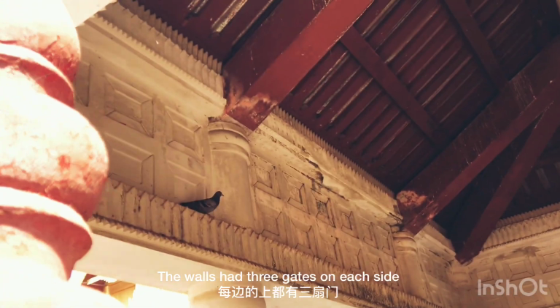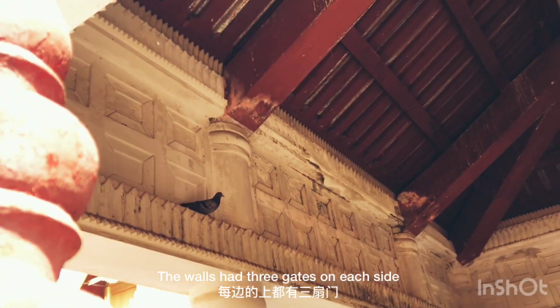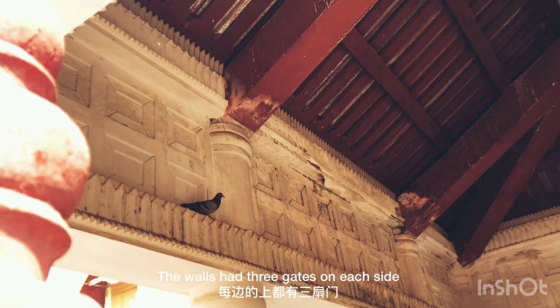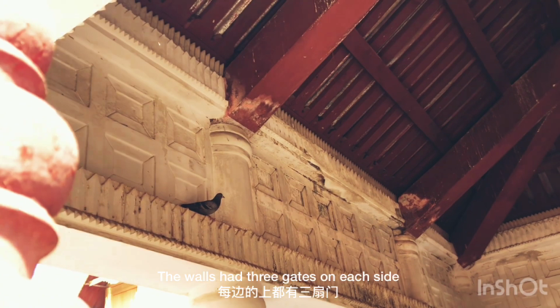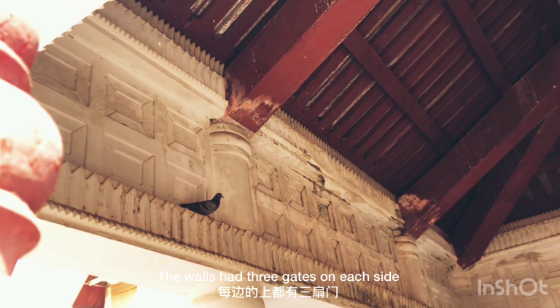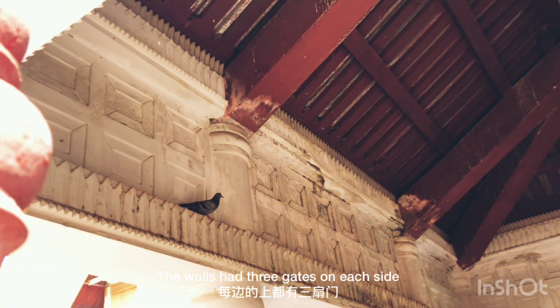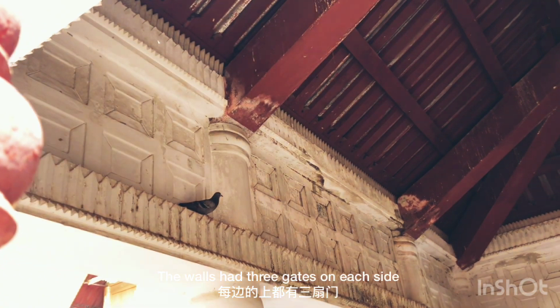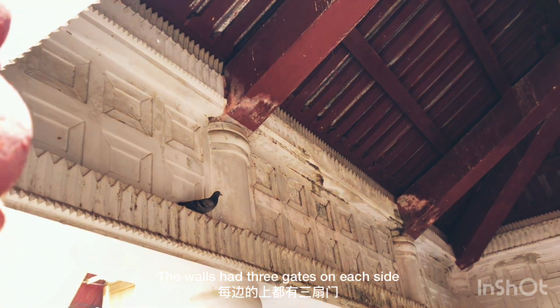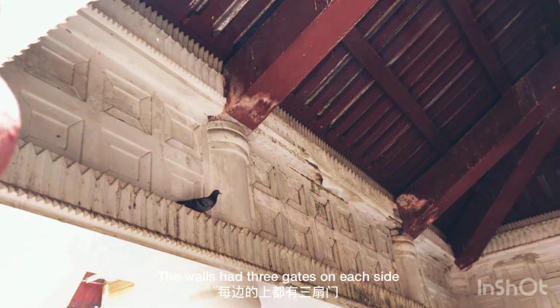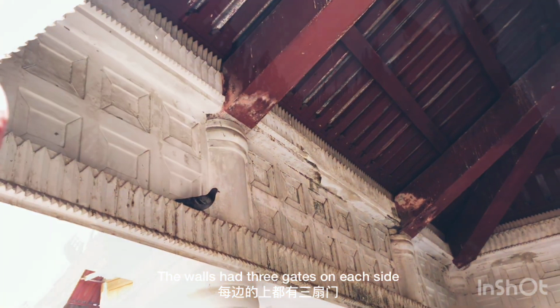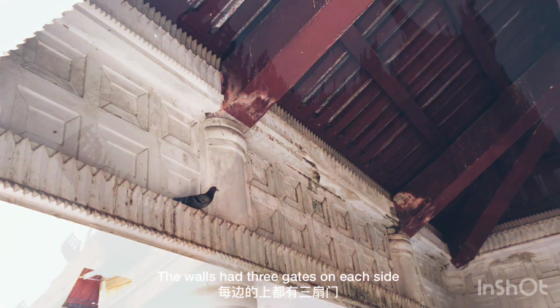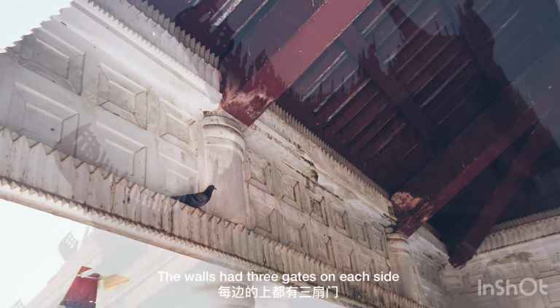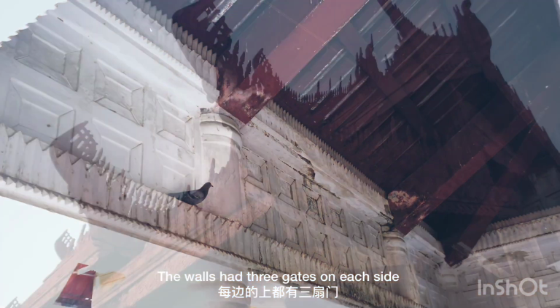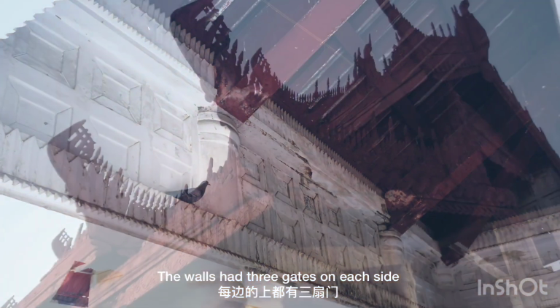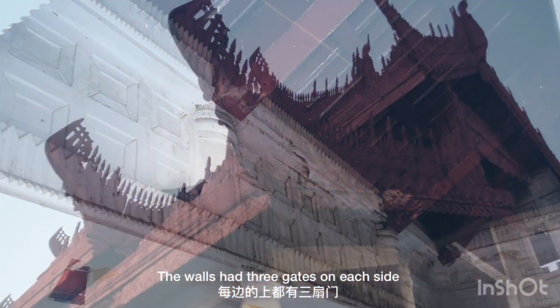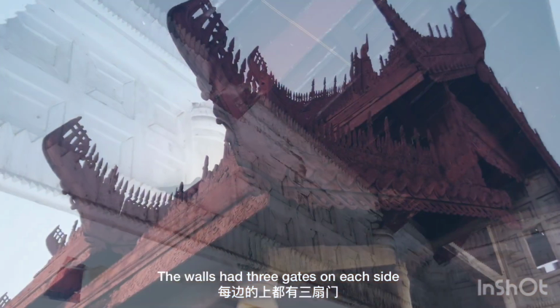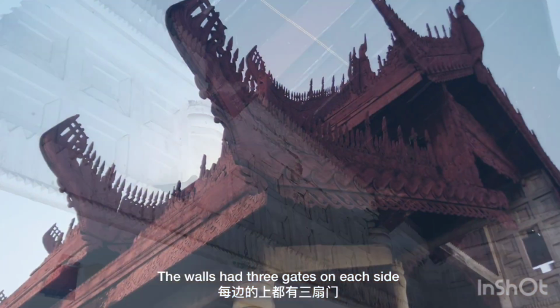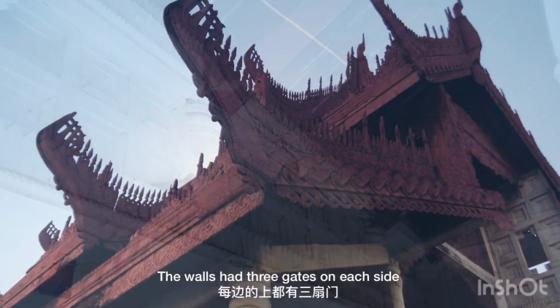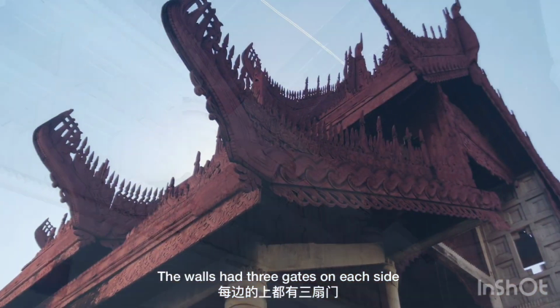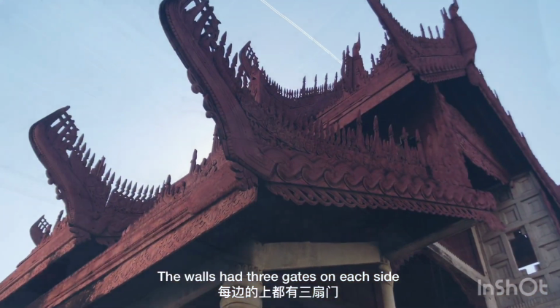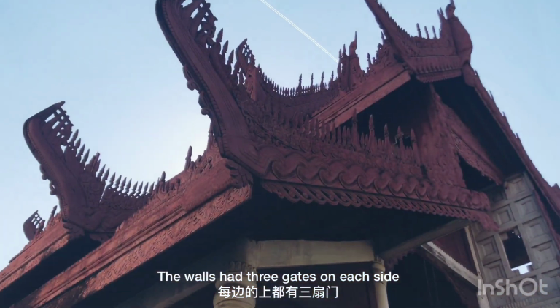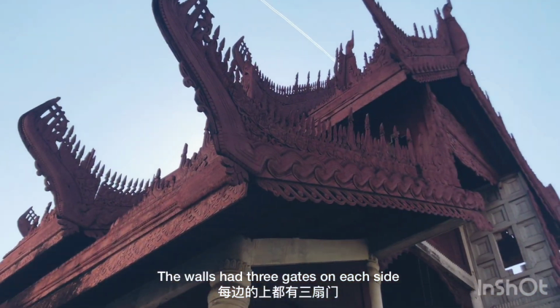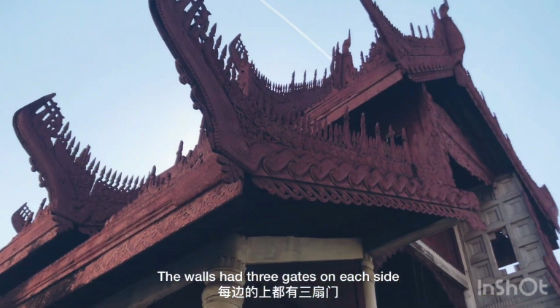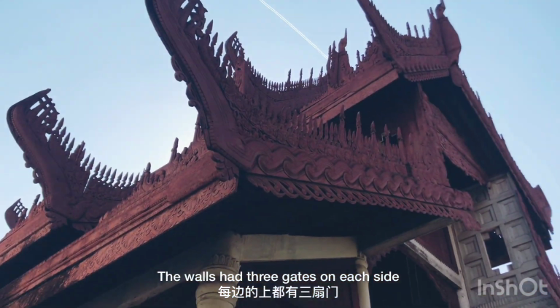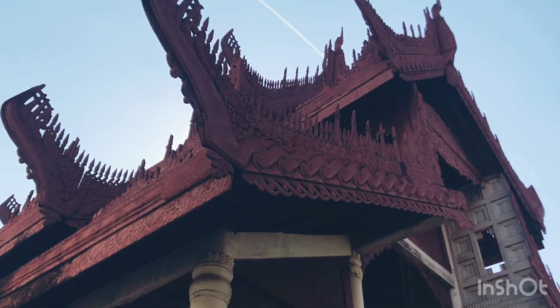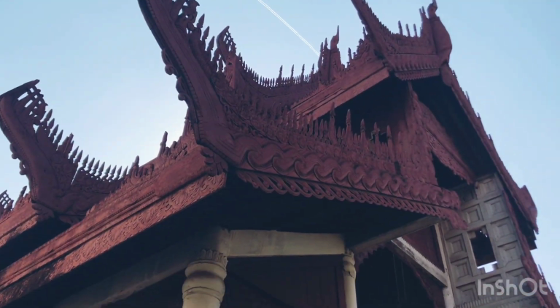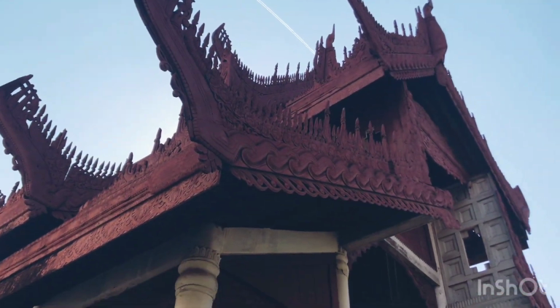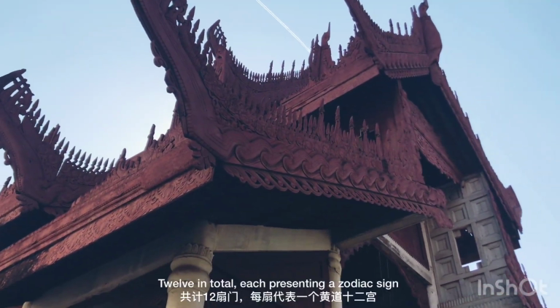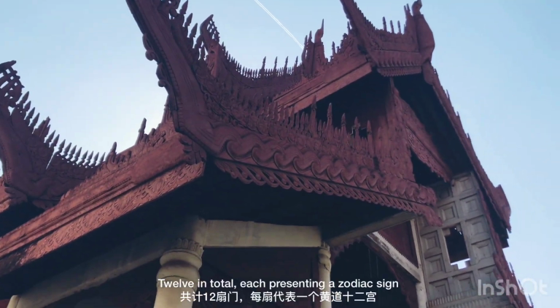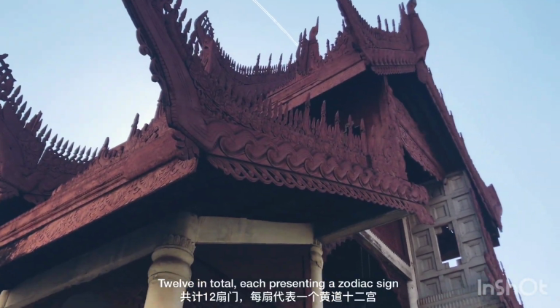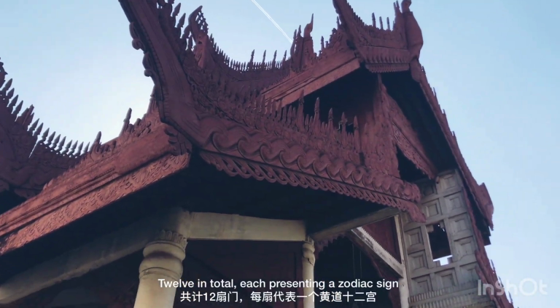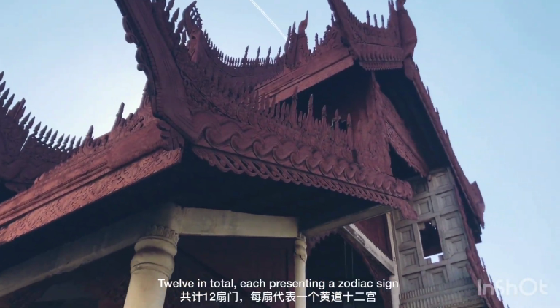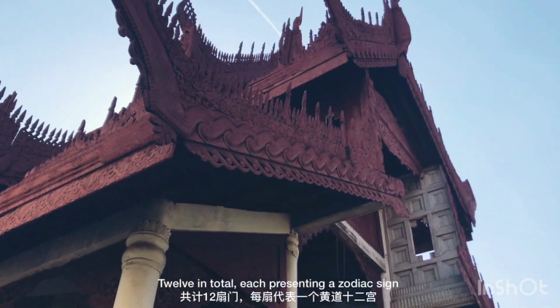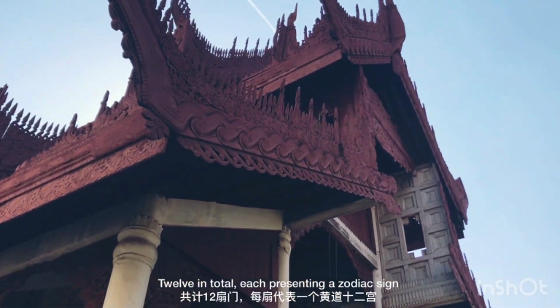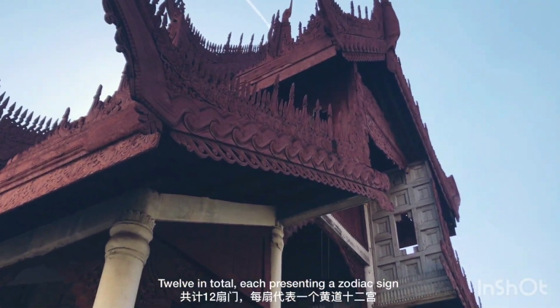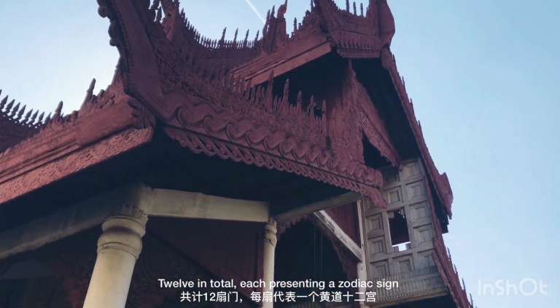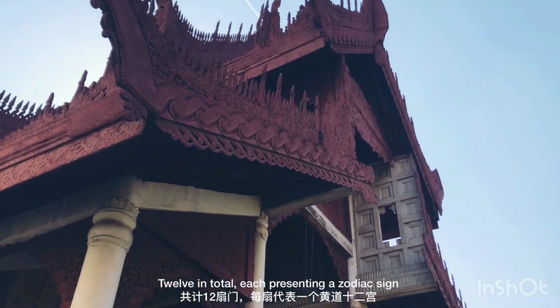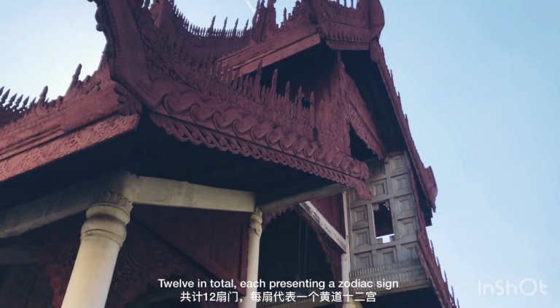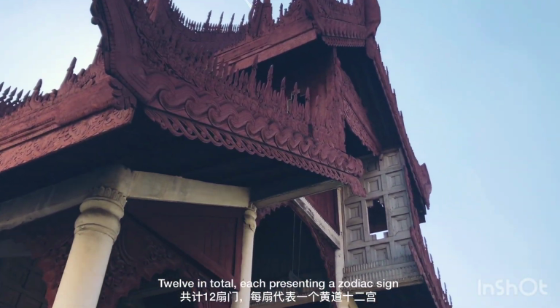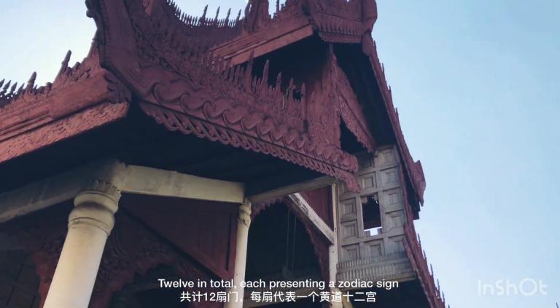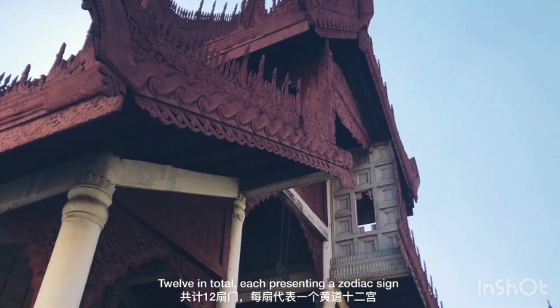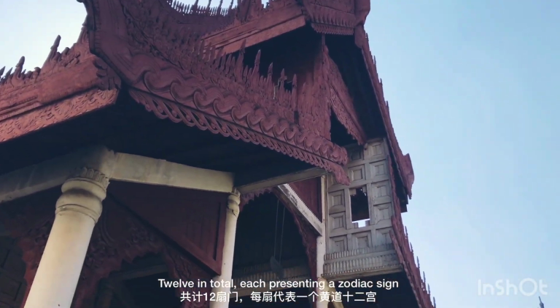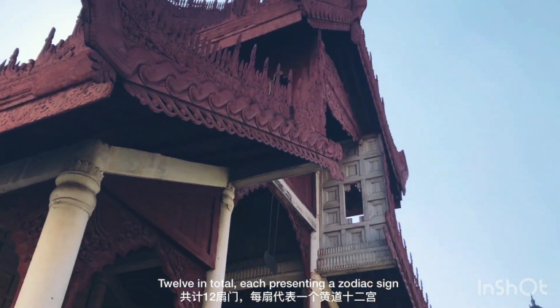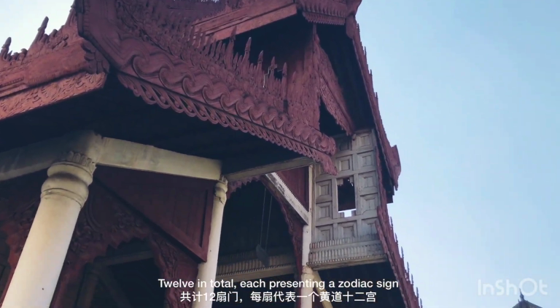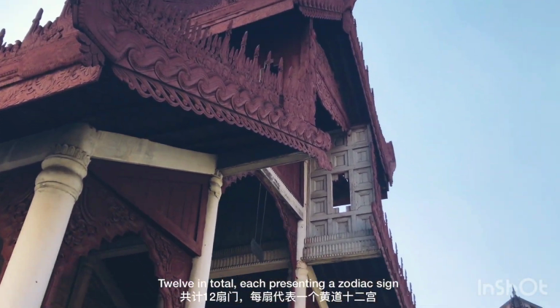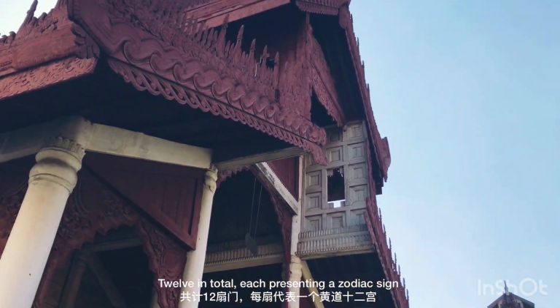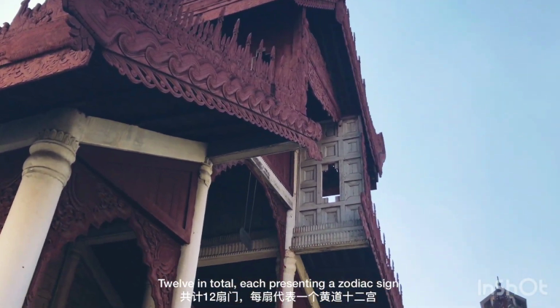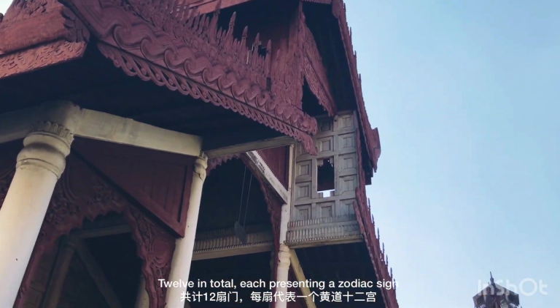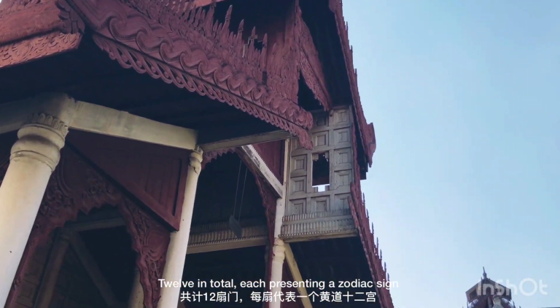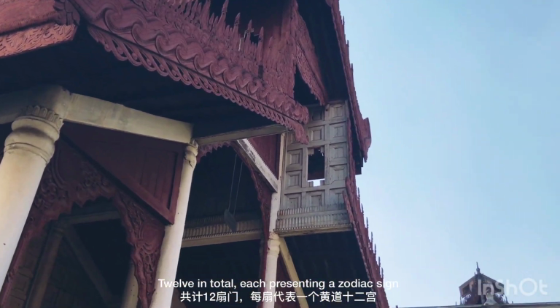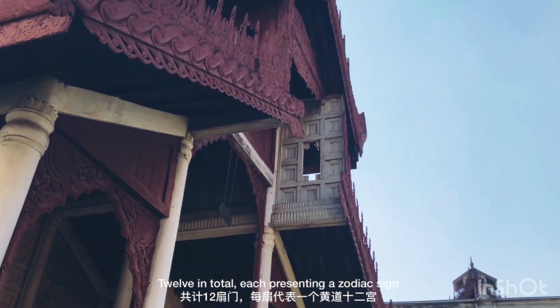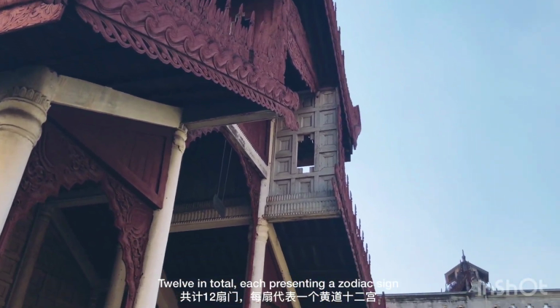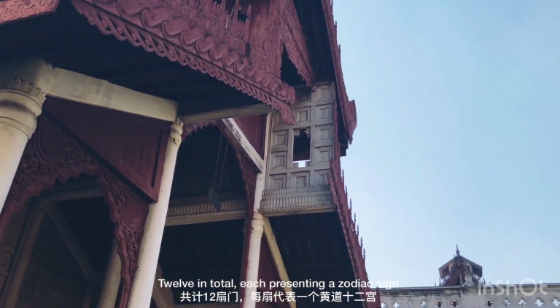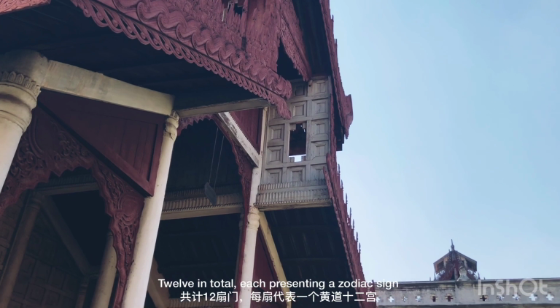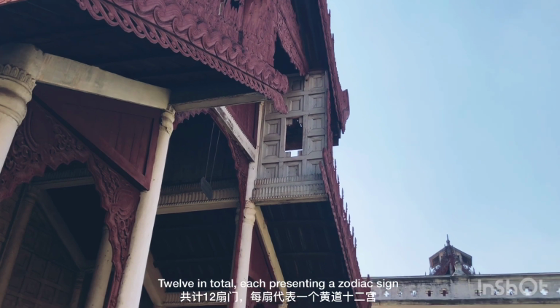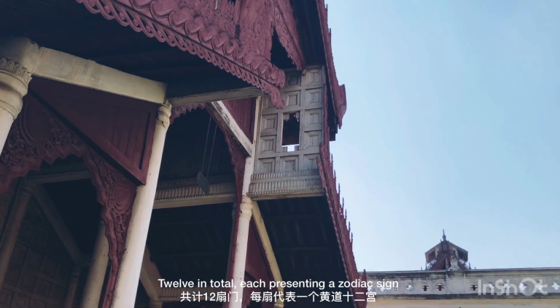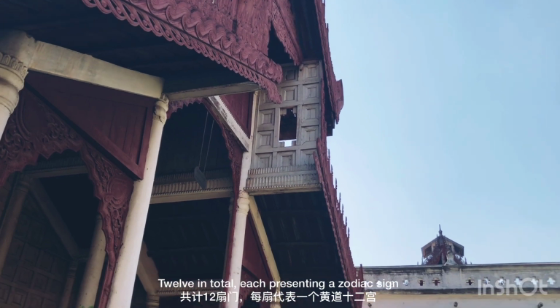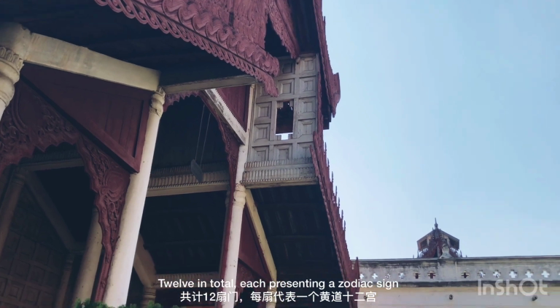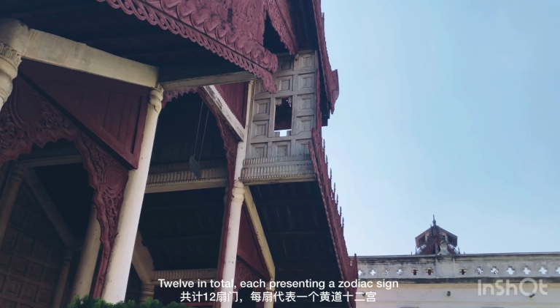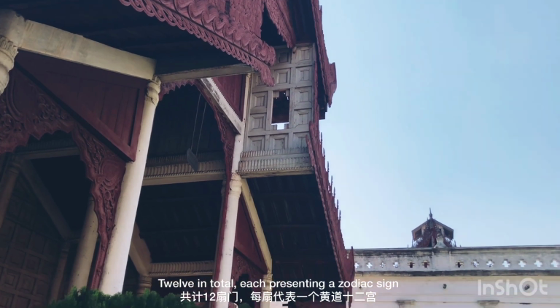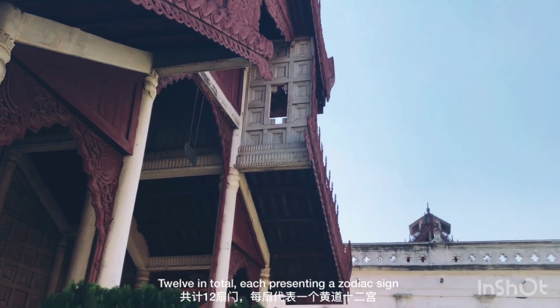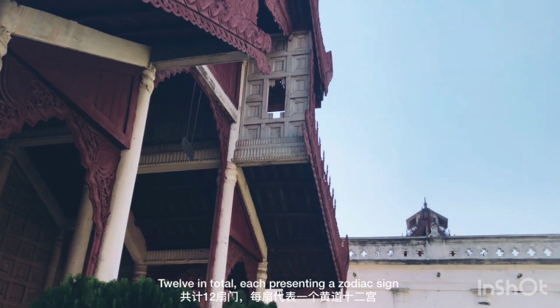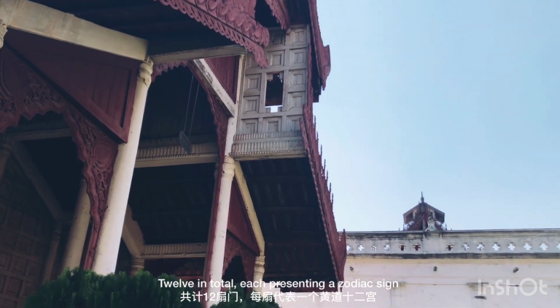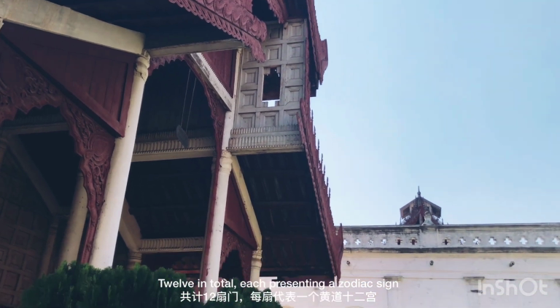The walls had three gates on each side, 12 in total, each presenting as a gatehouse.